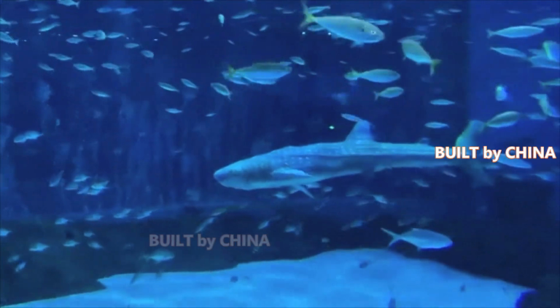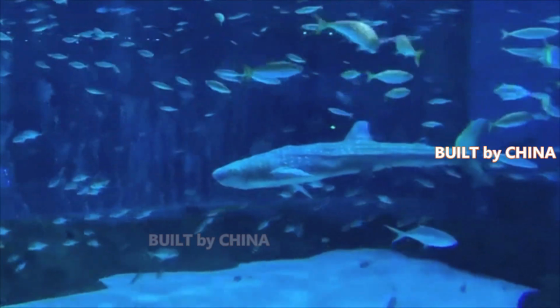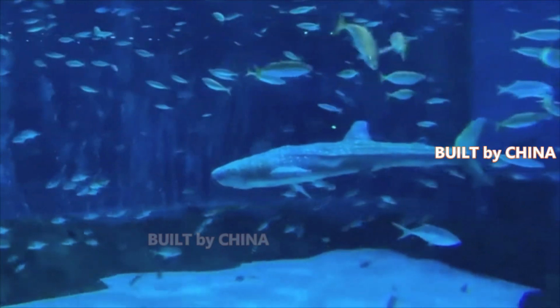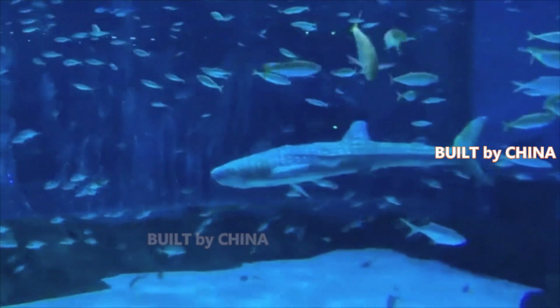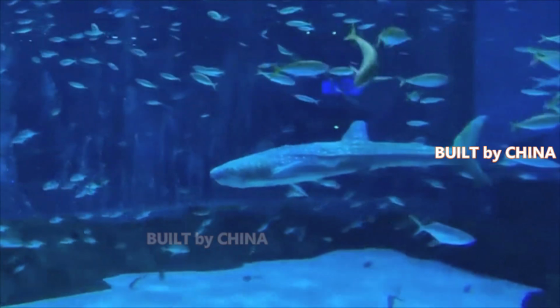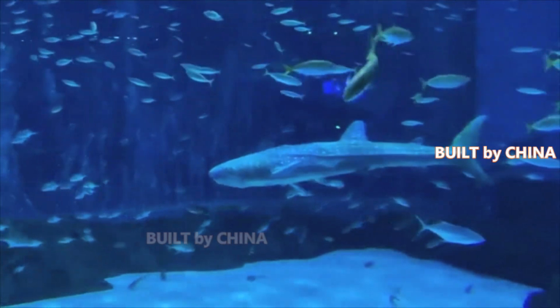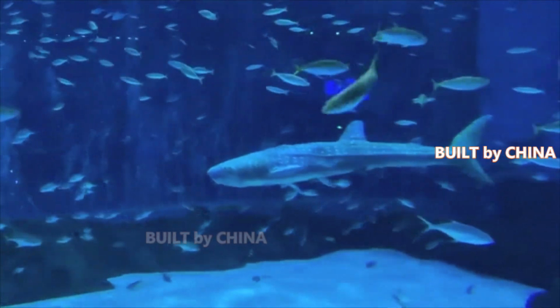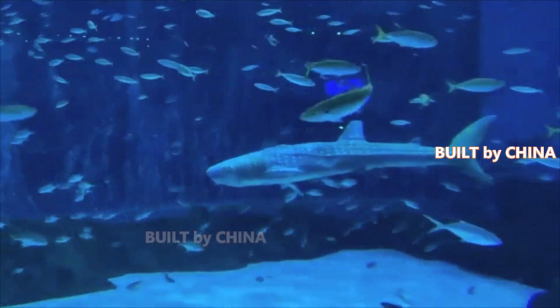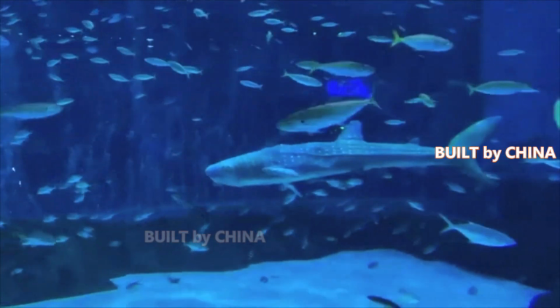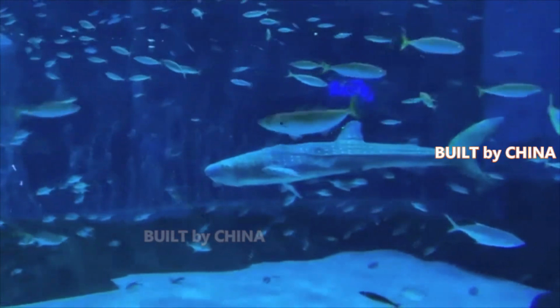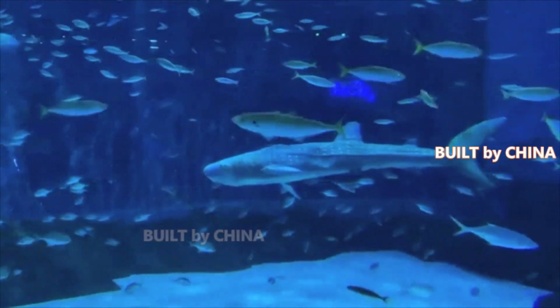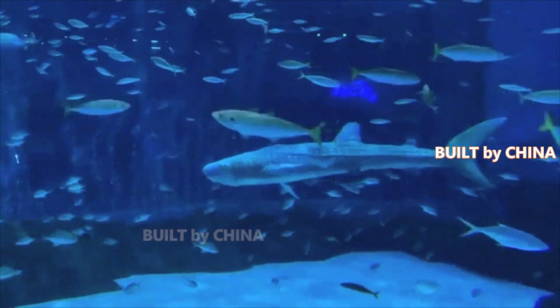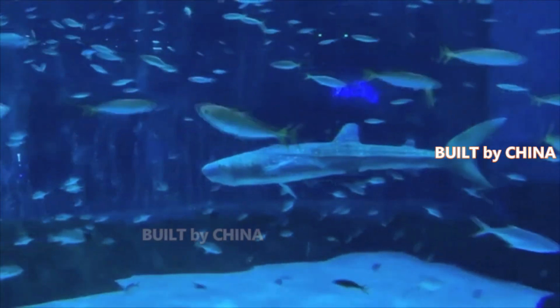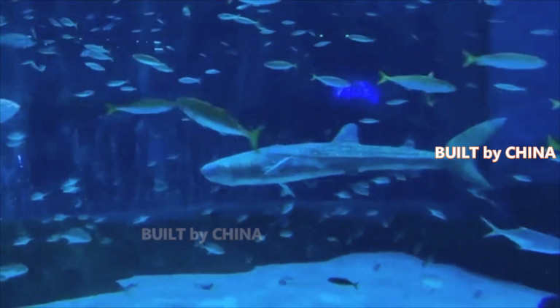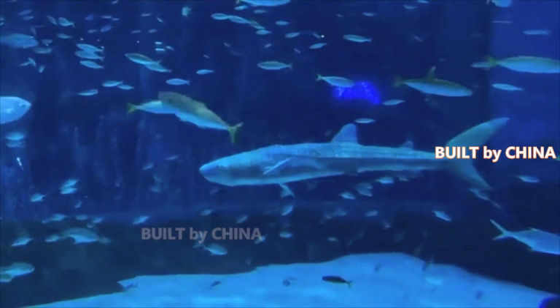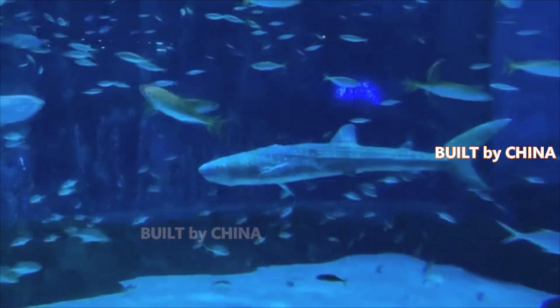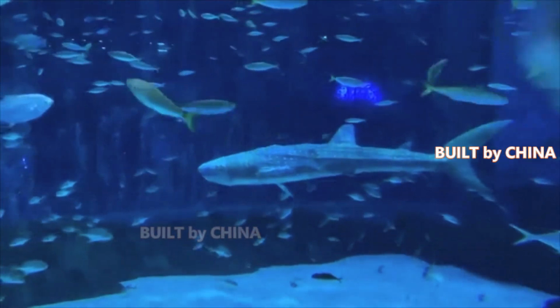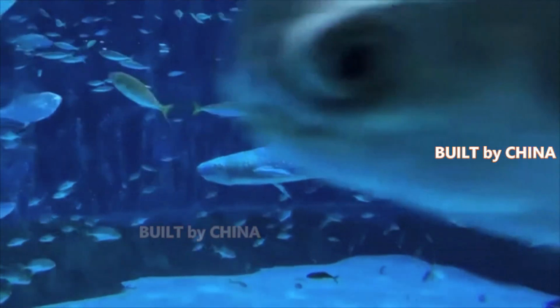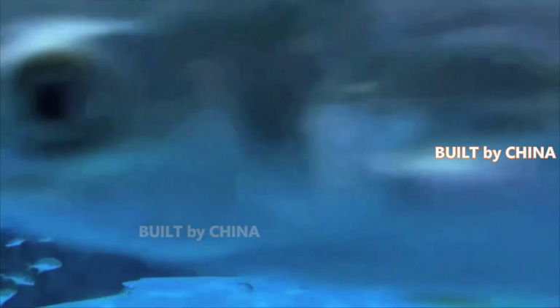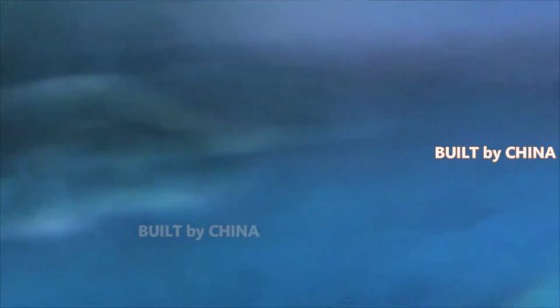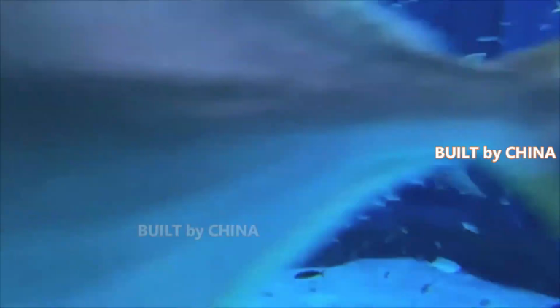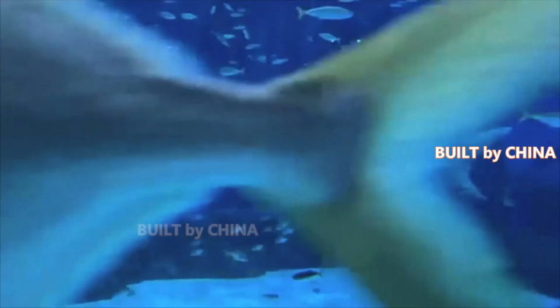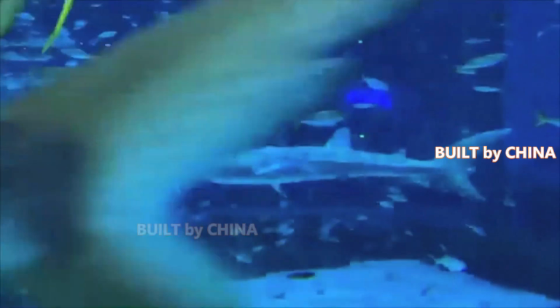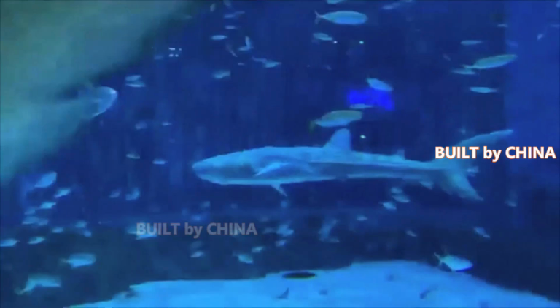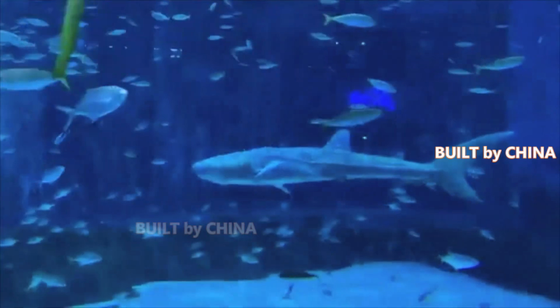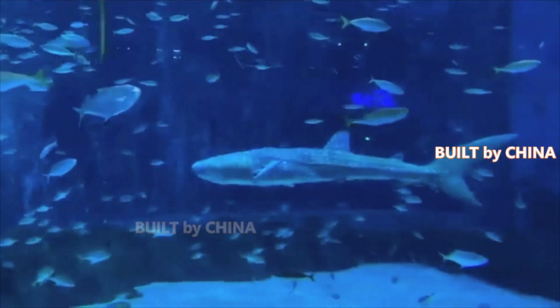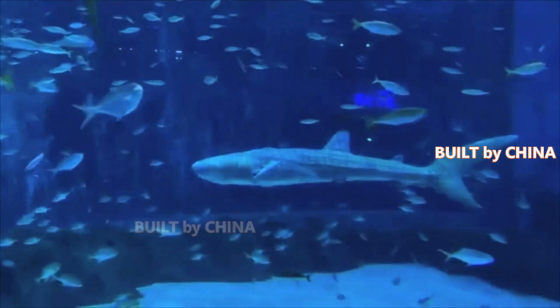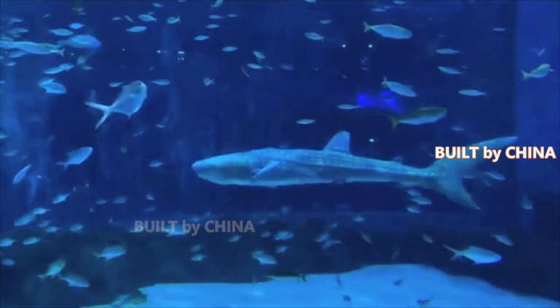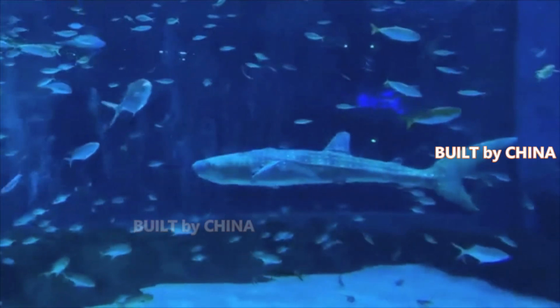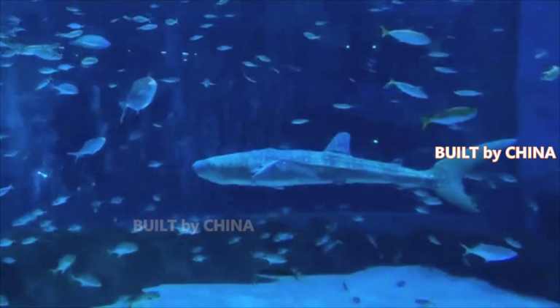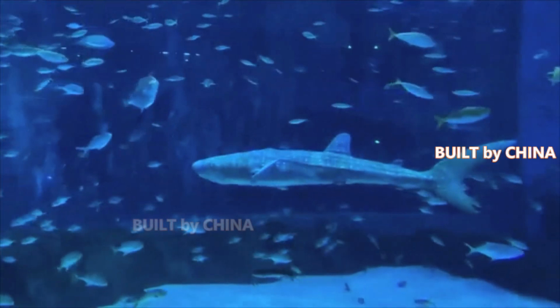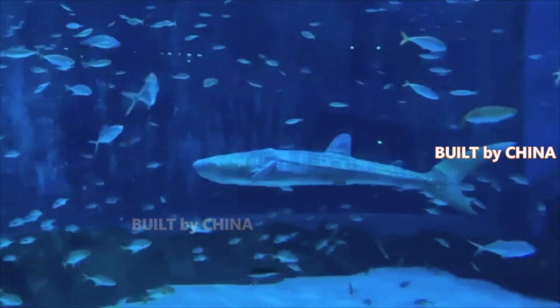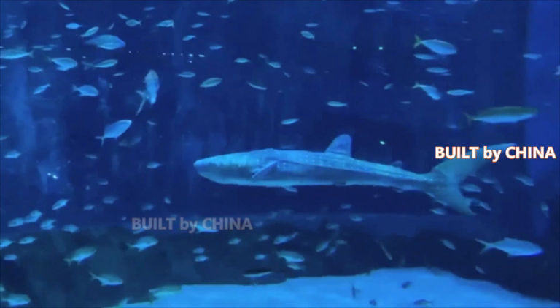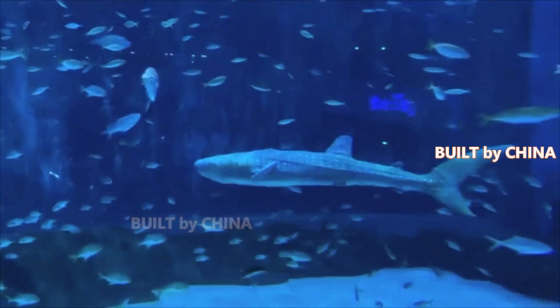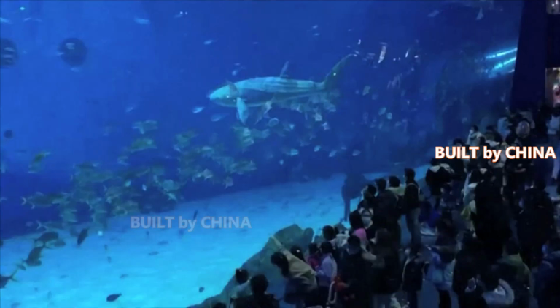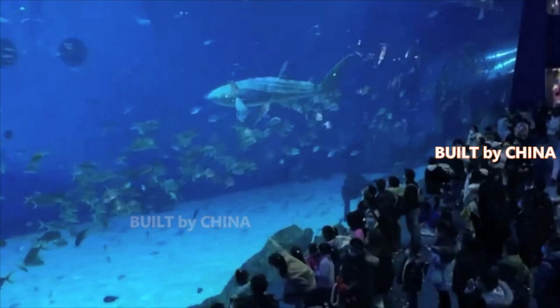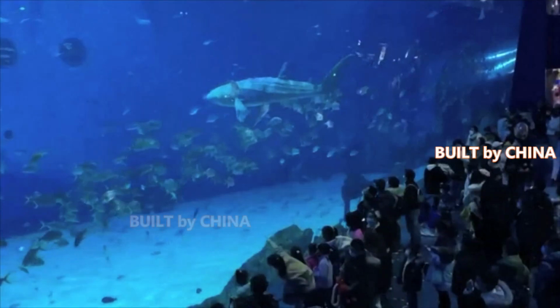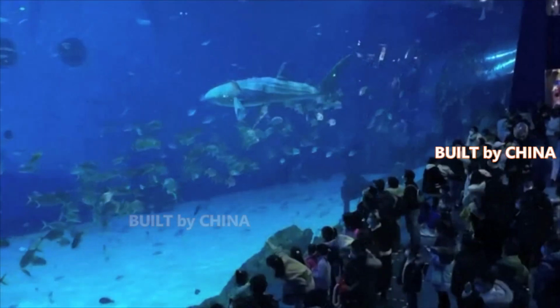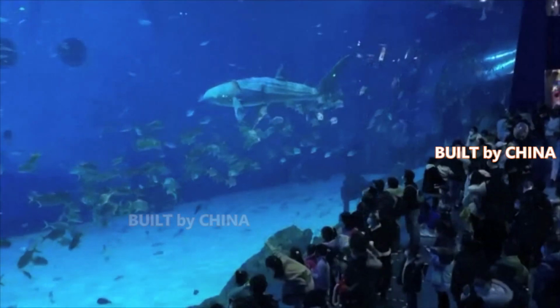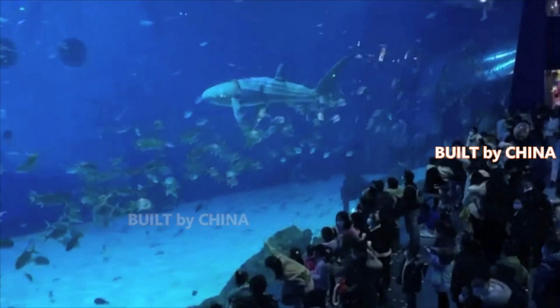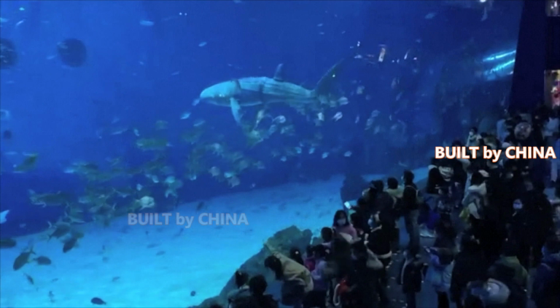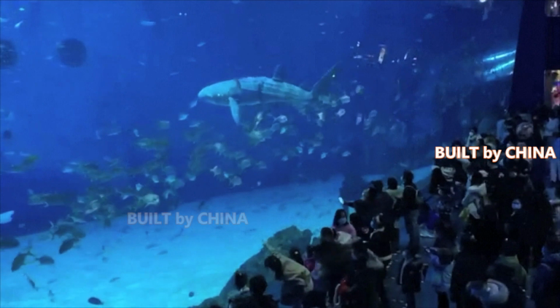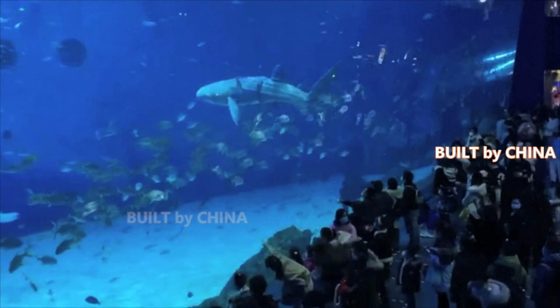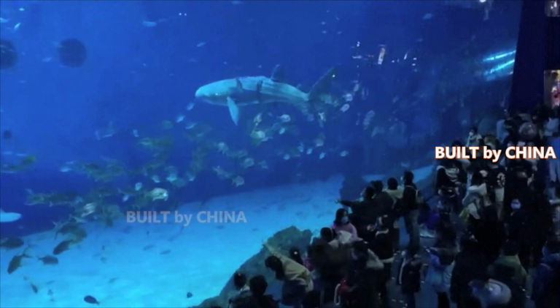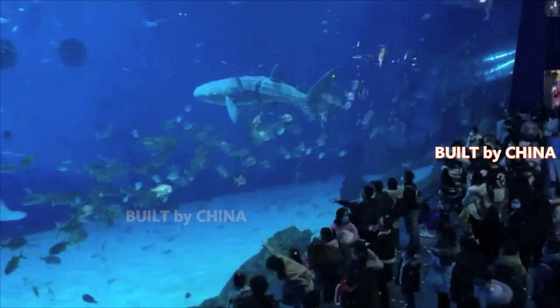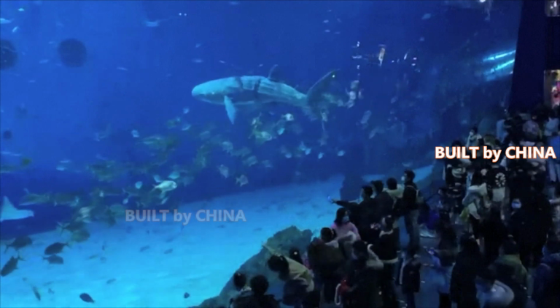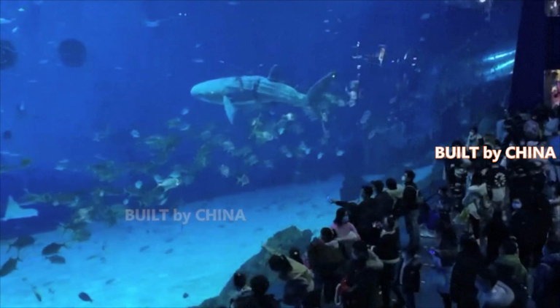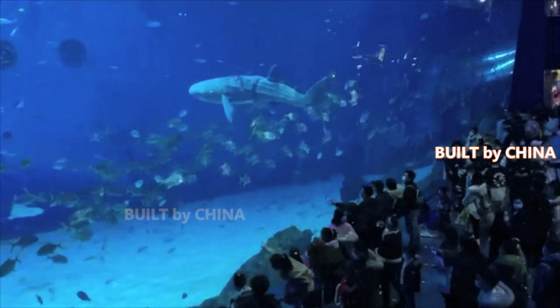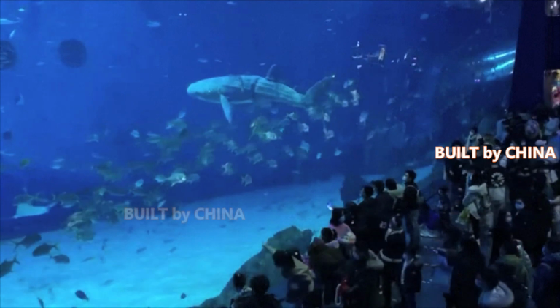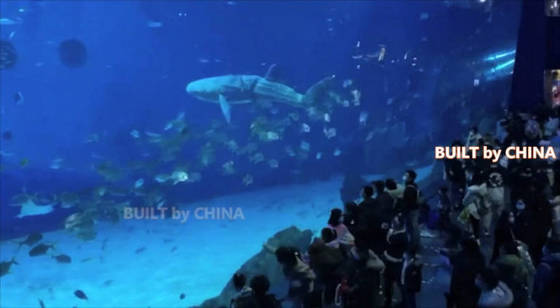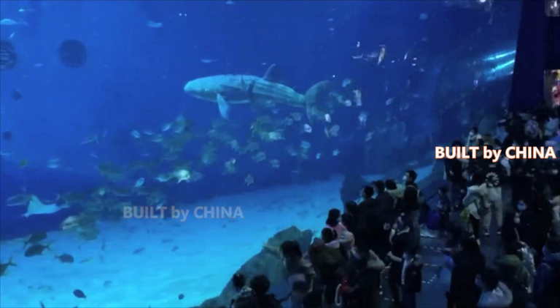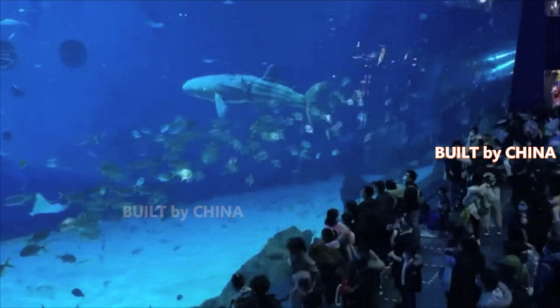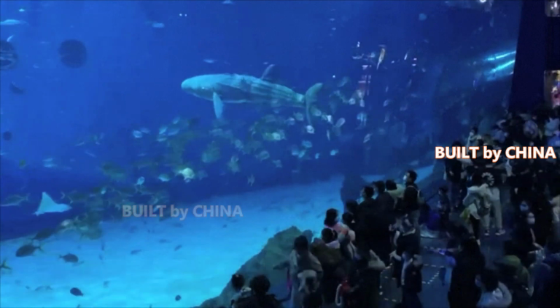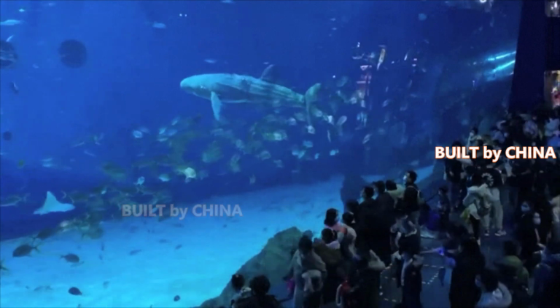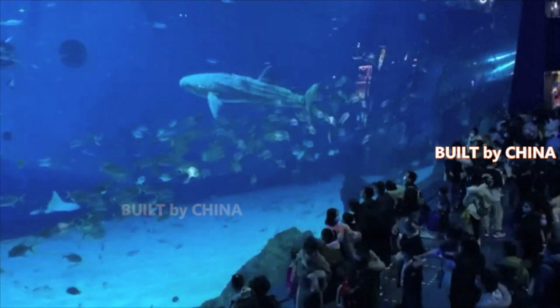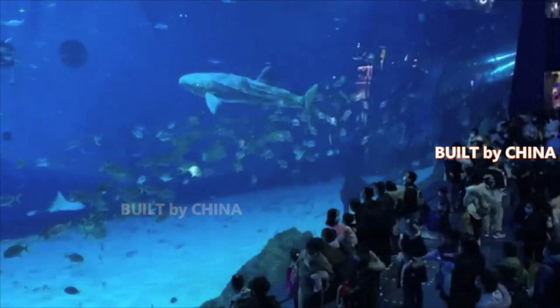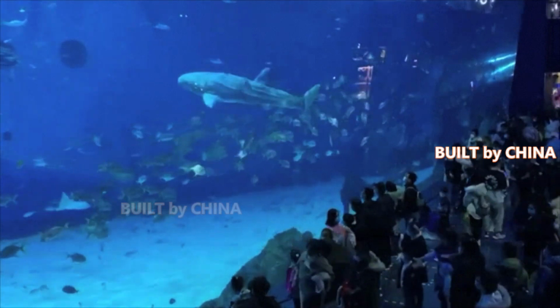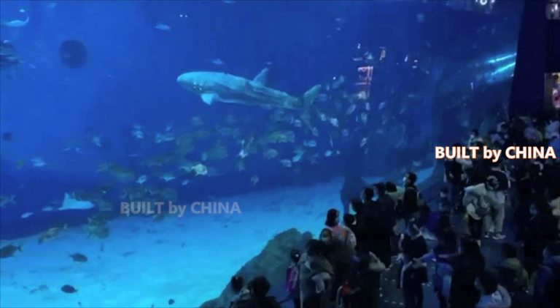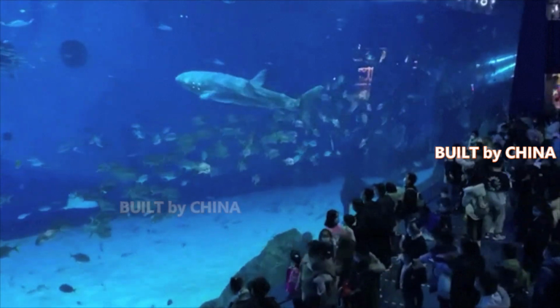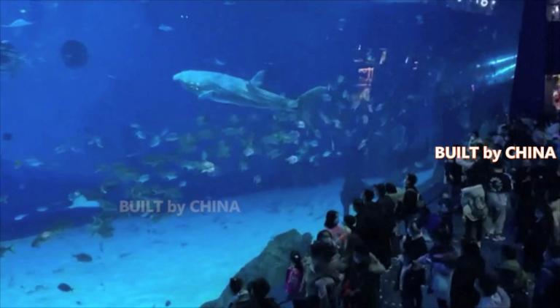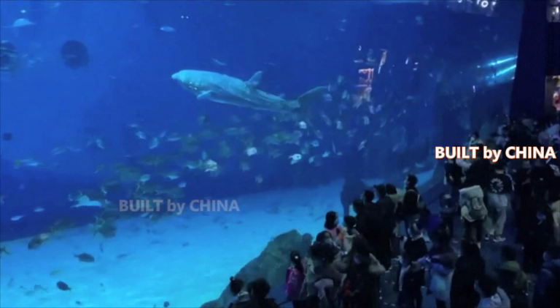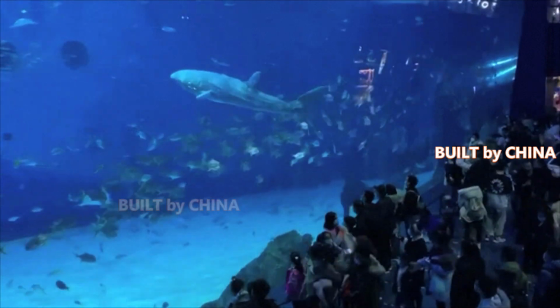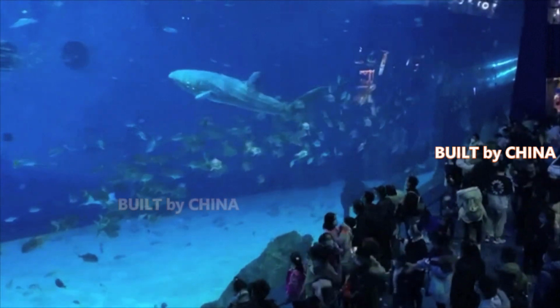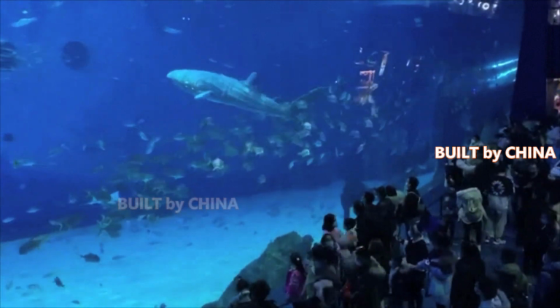The team had also developed smaller bionic aquatic animals as educational models for schools.